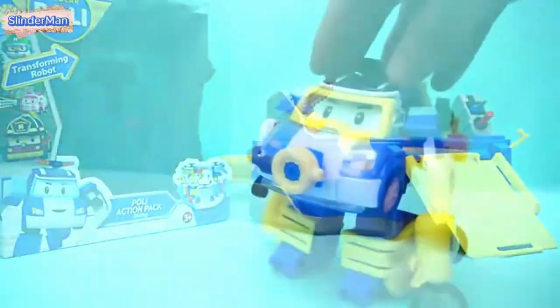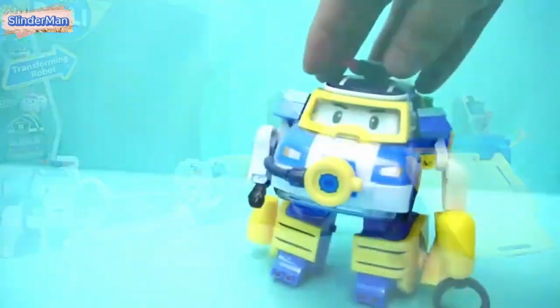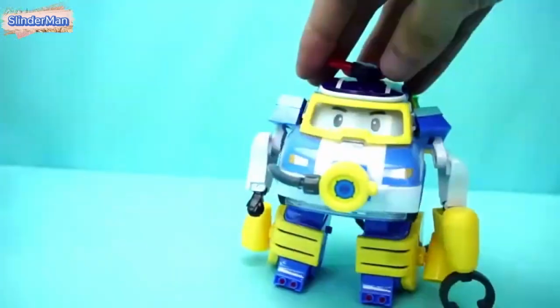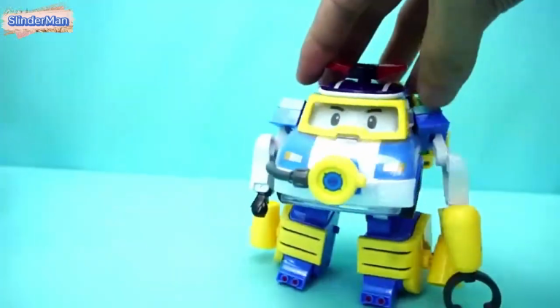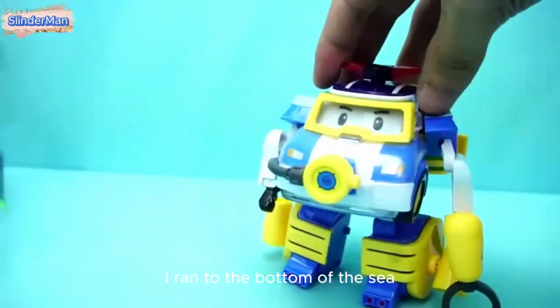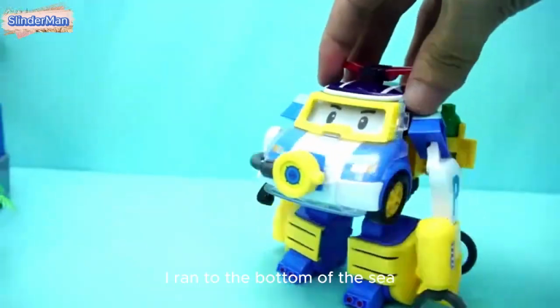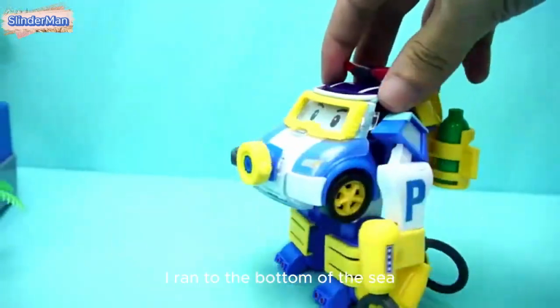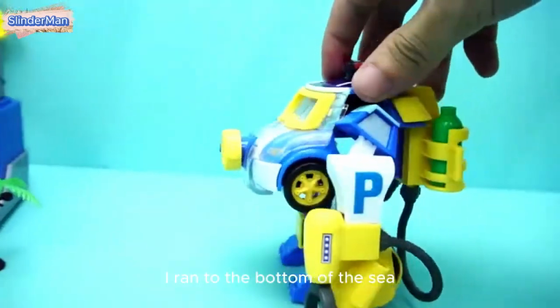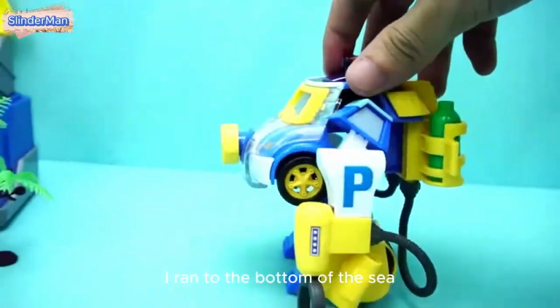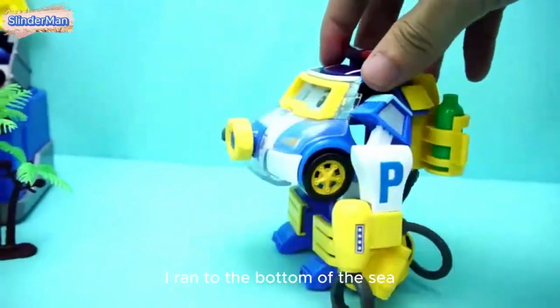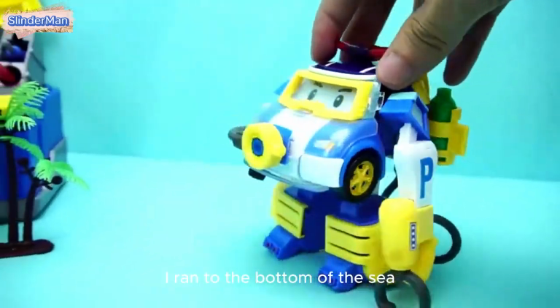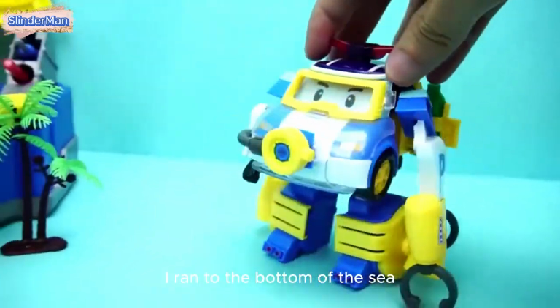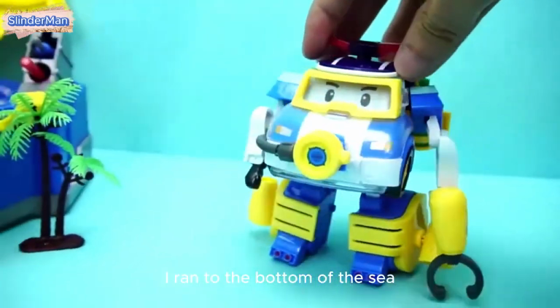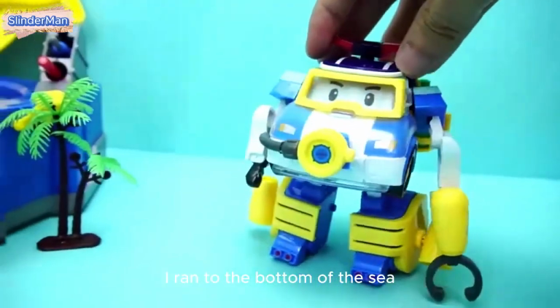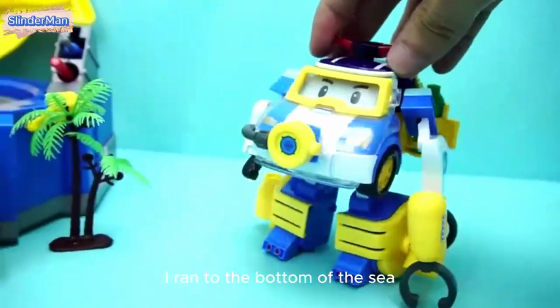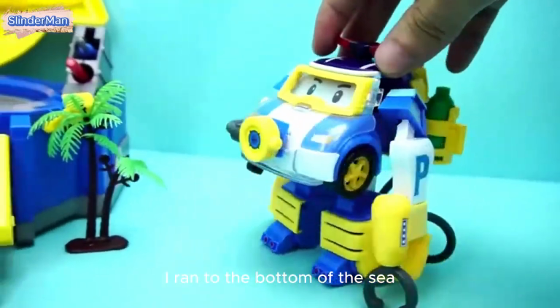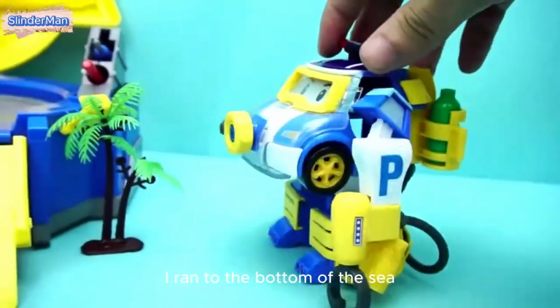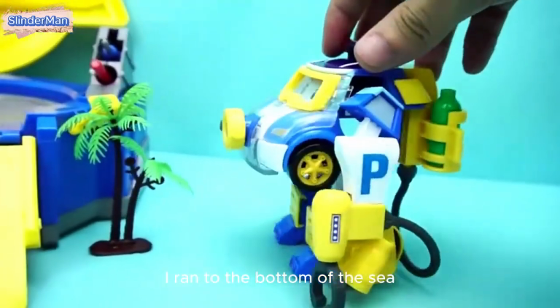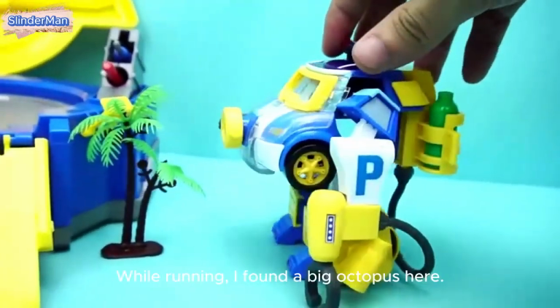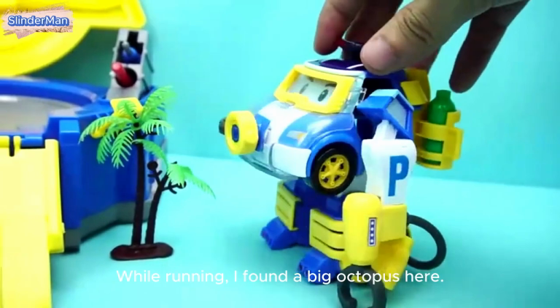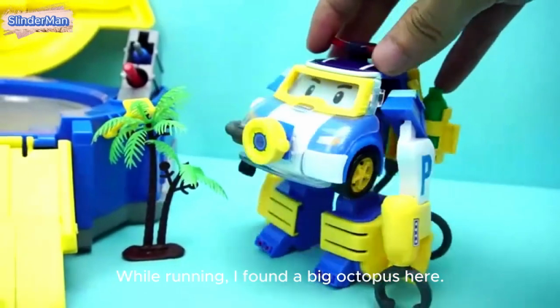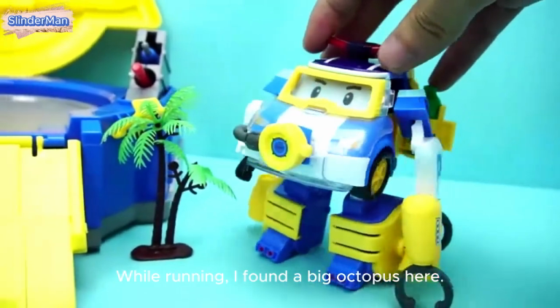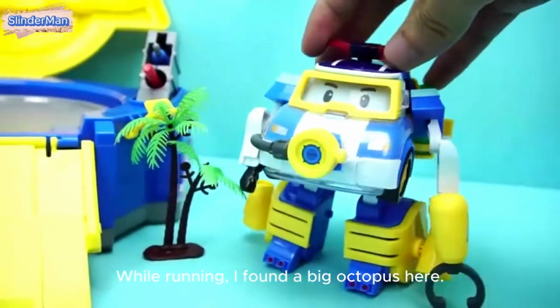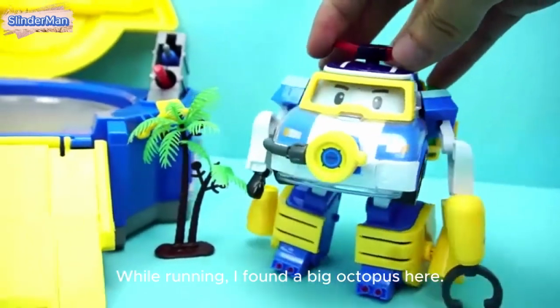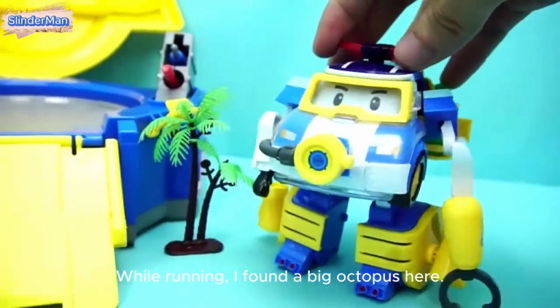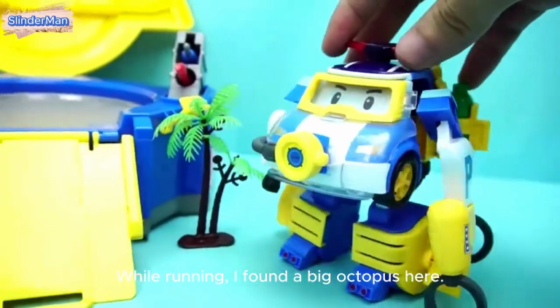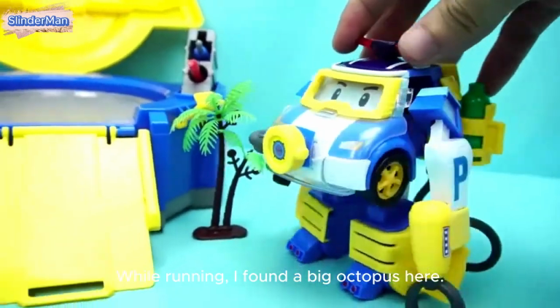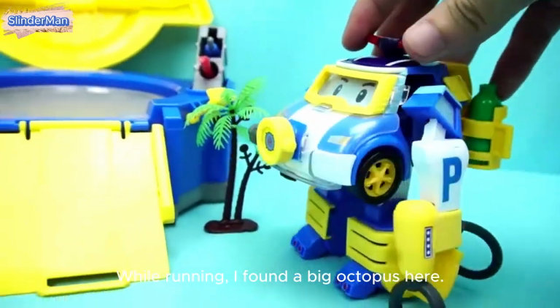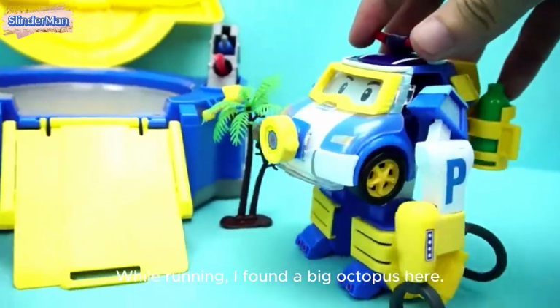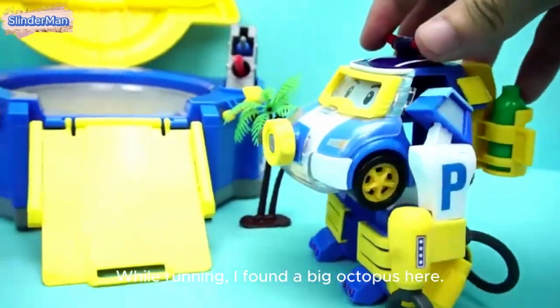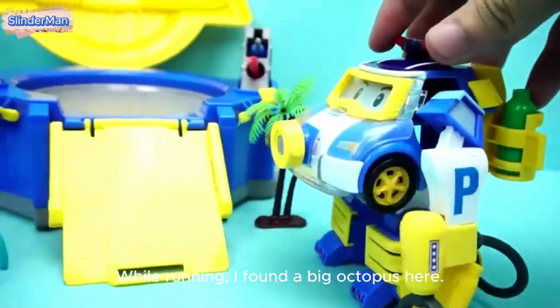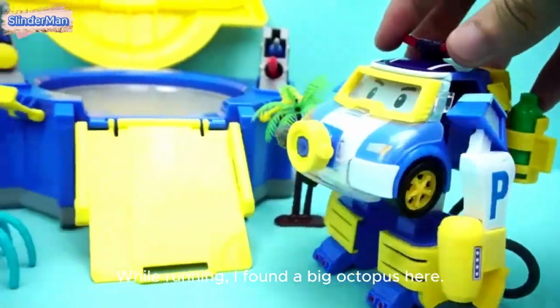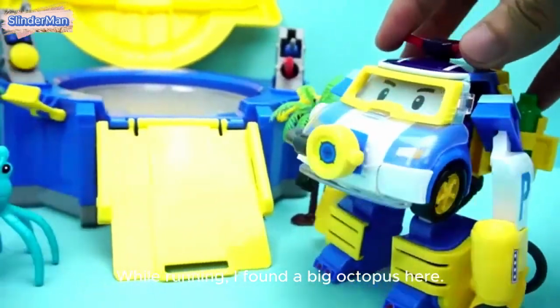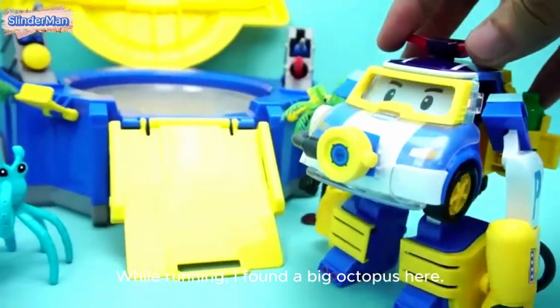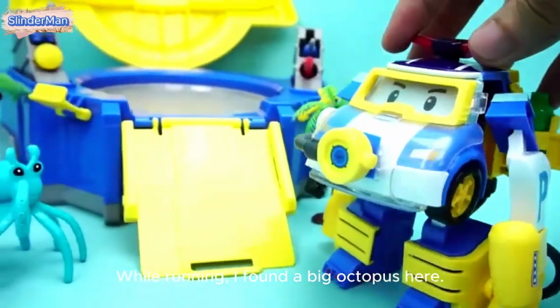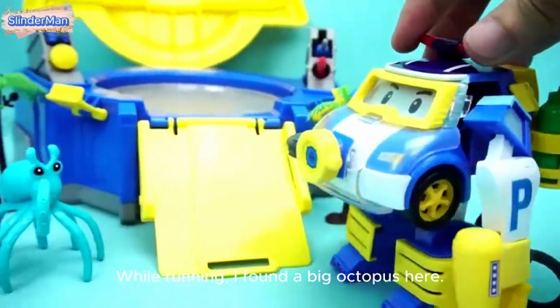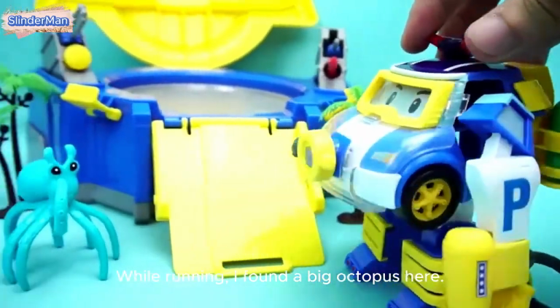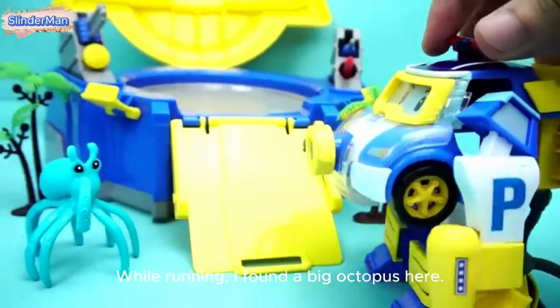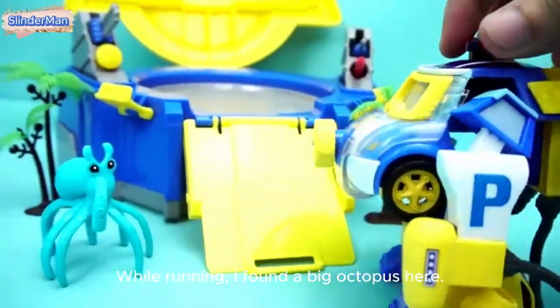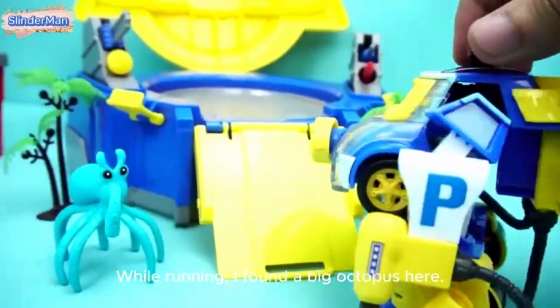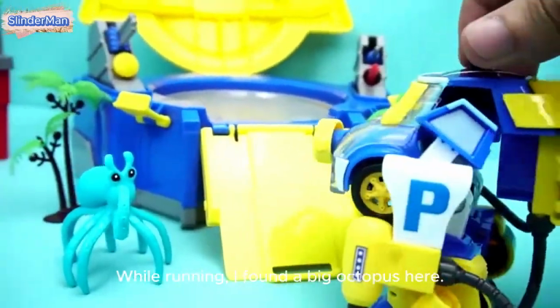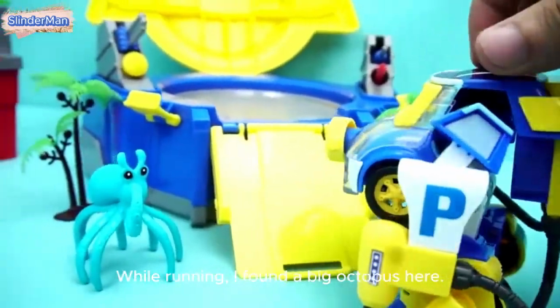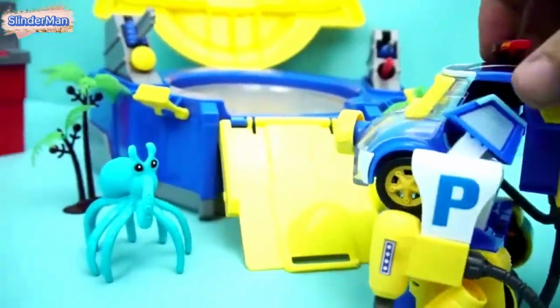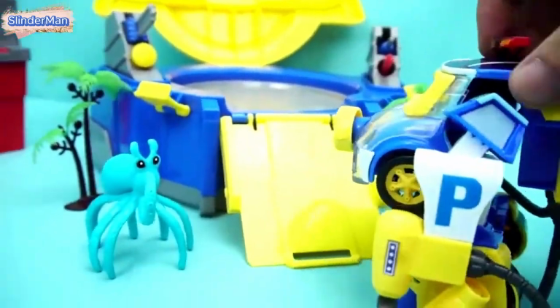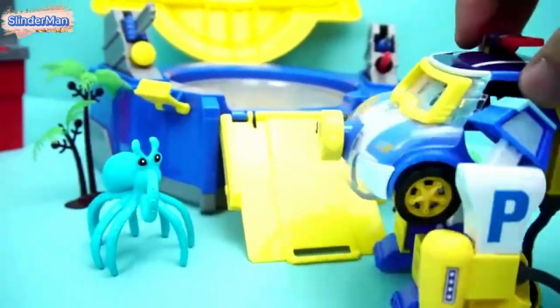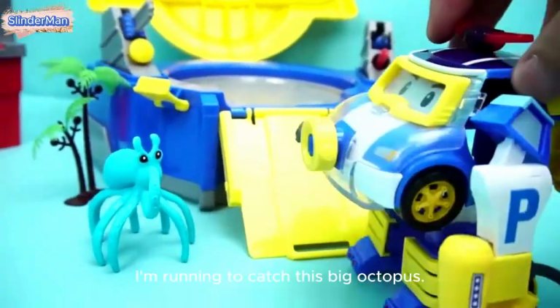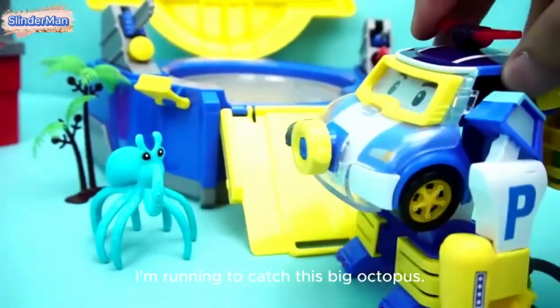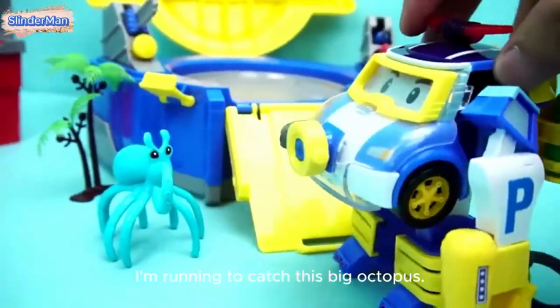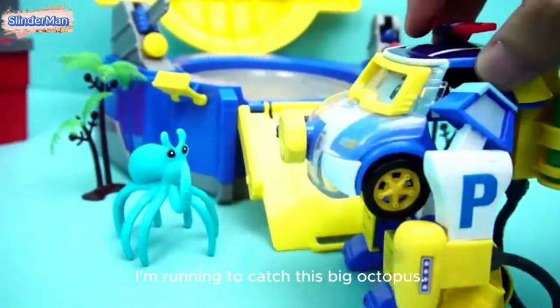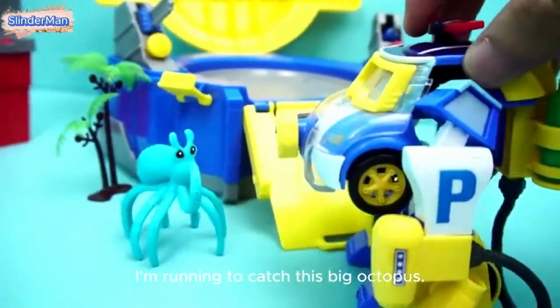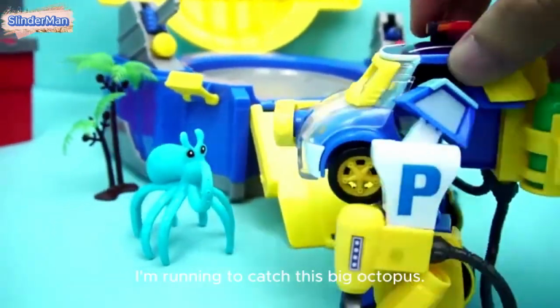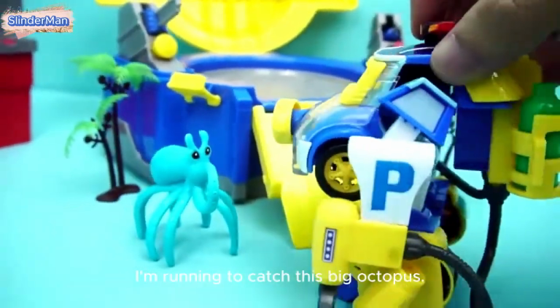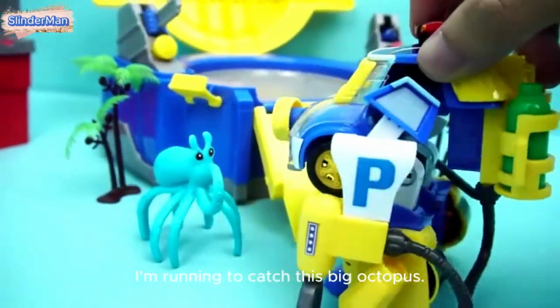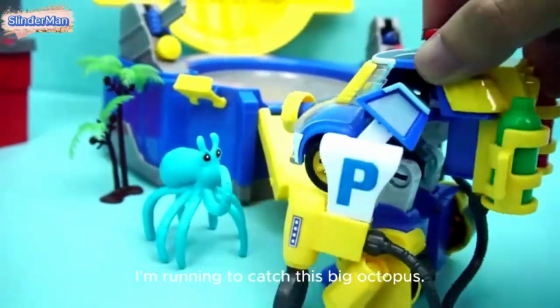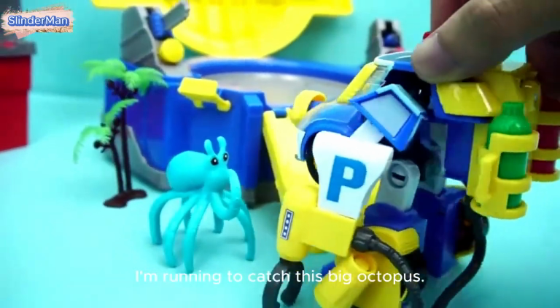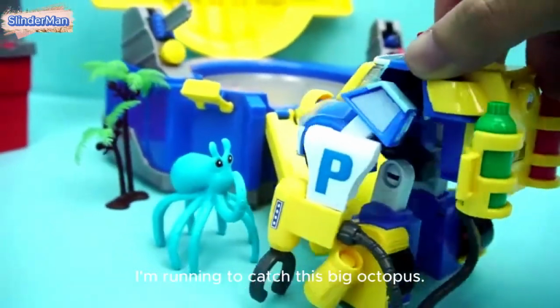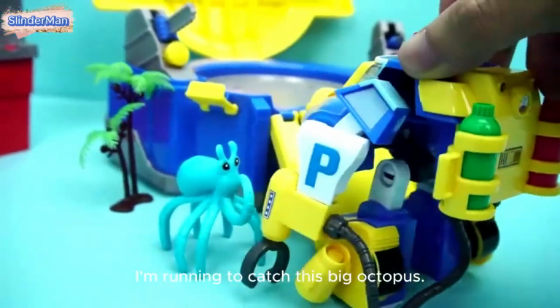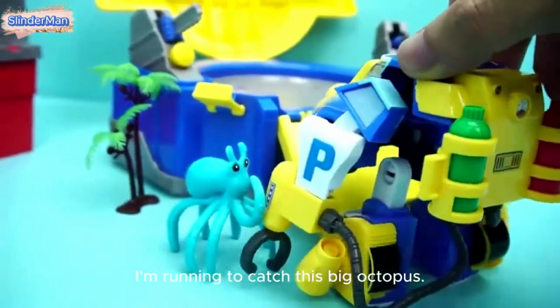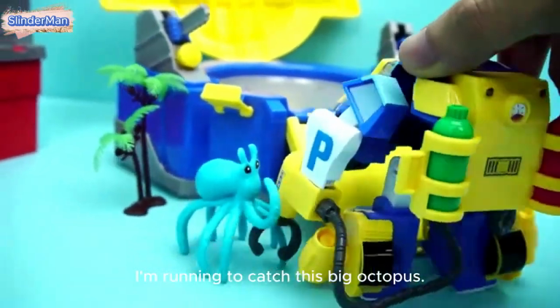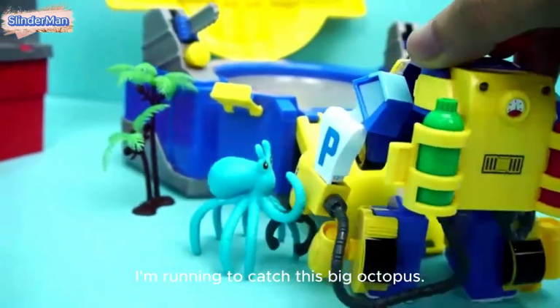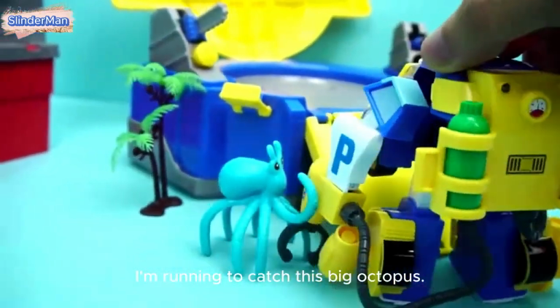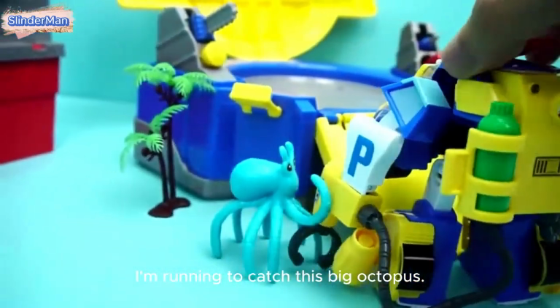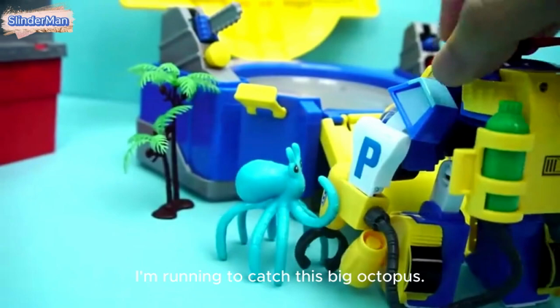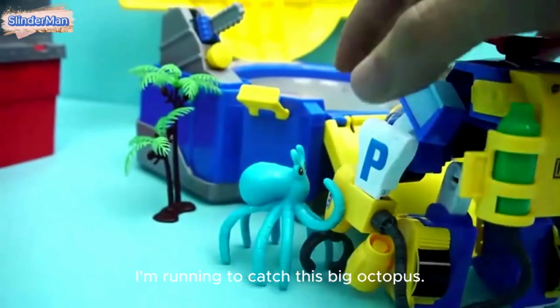I ran to the bottom of the sea. While running, I found a big octopus here. I'm running to catch this big octopus!